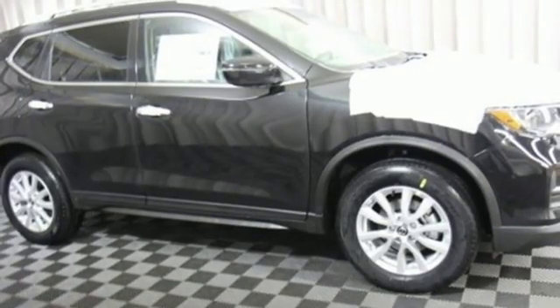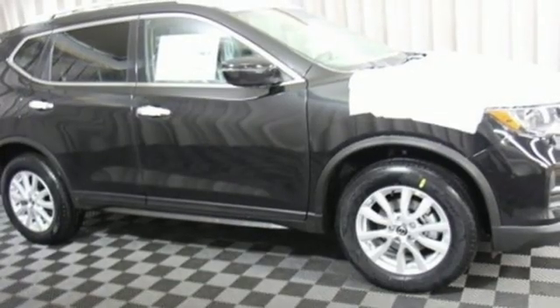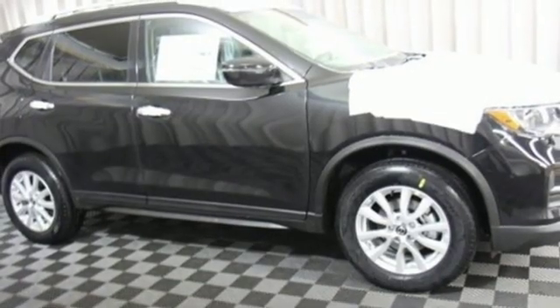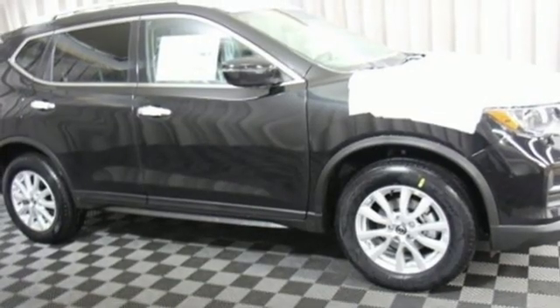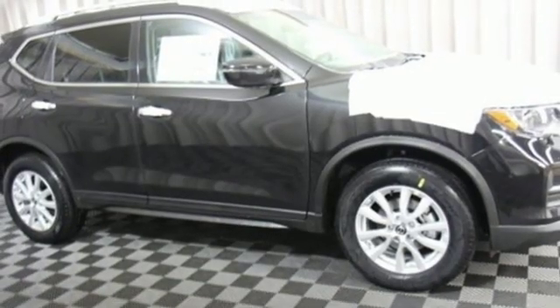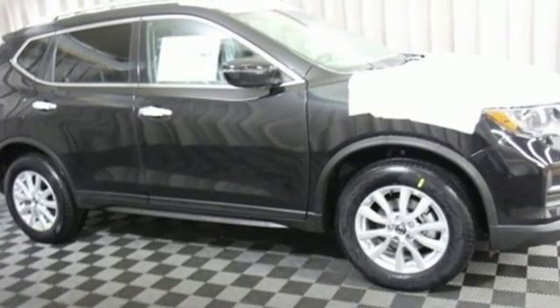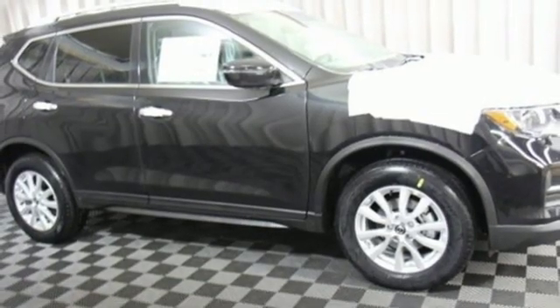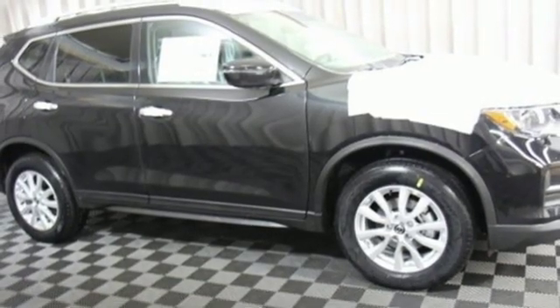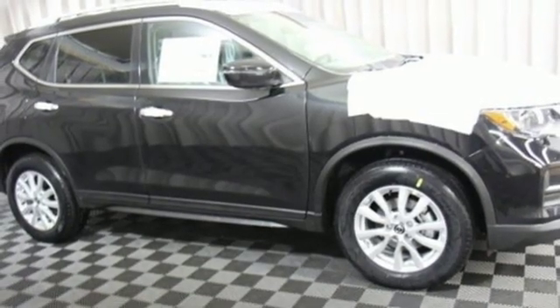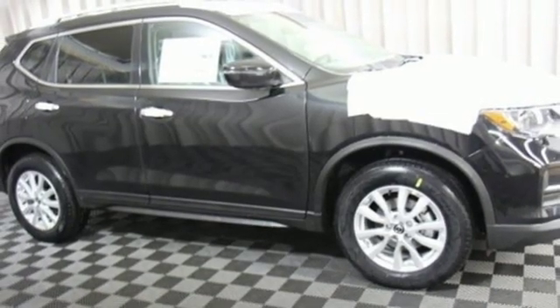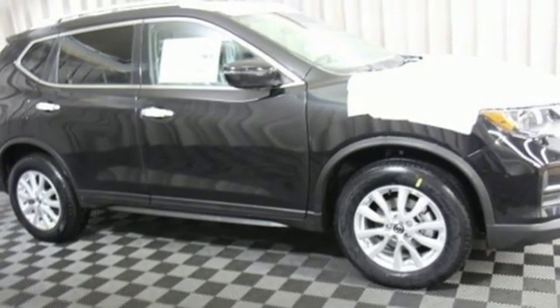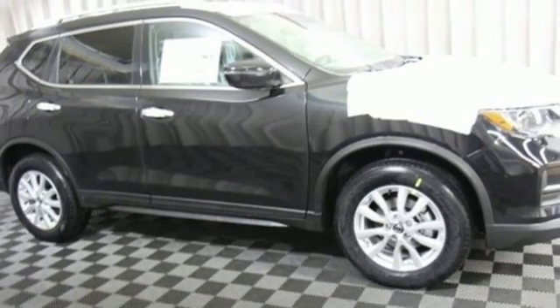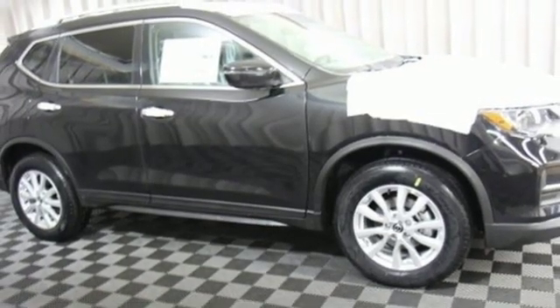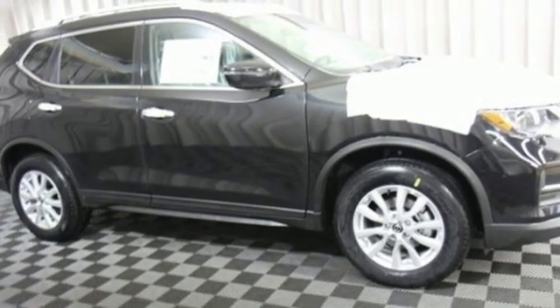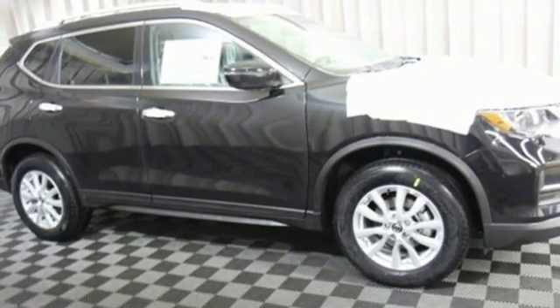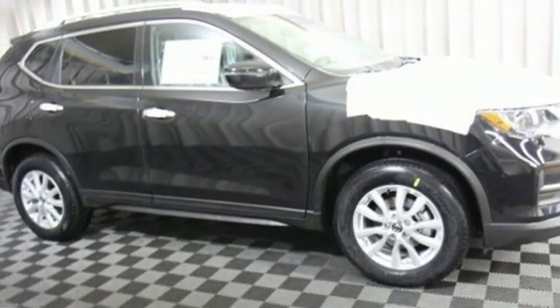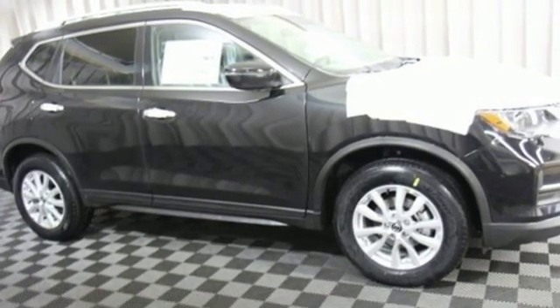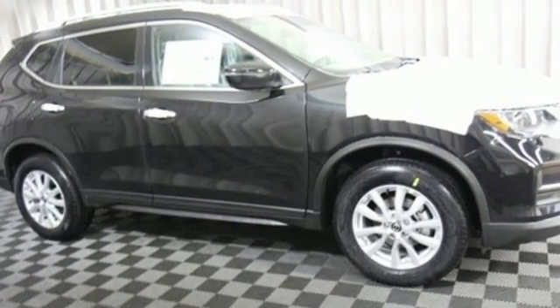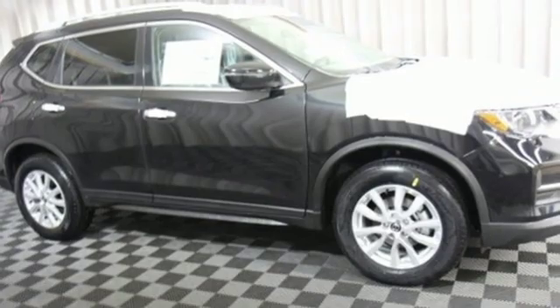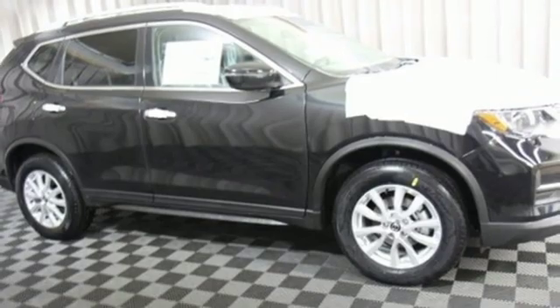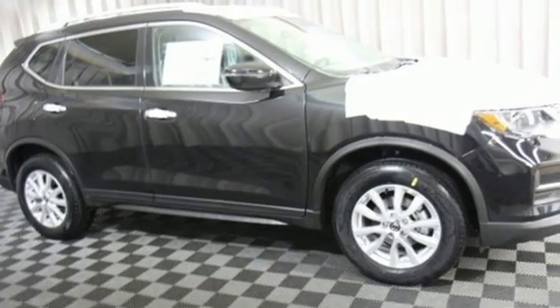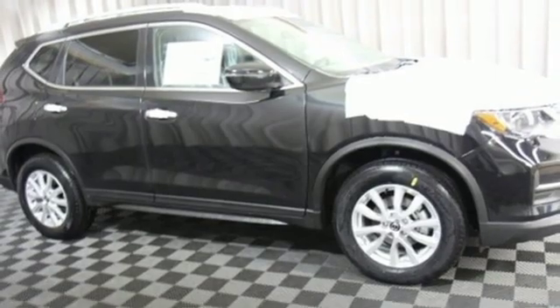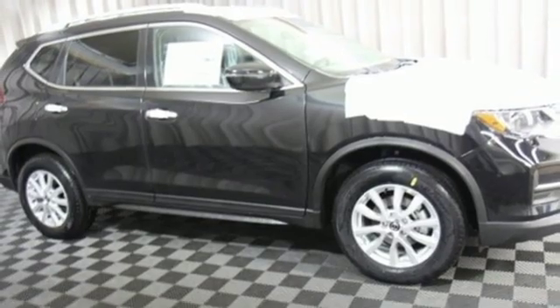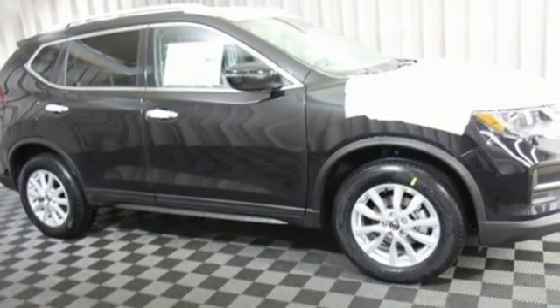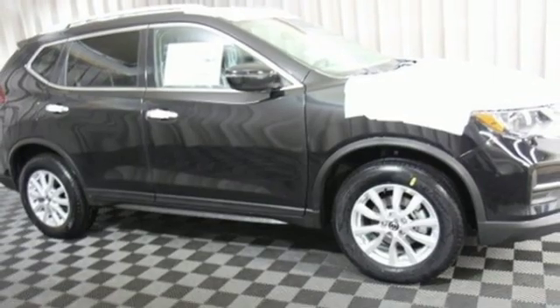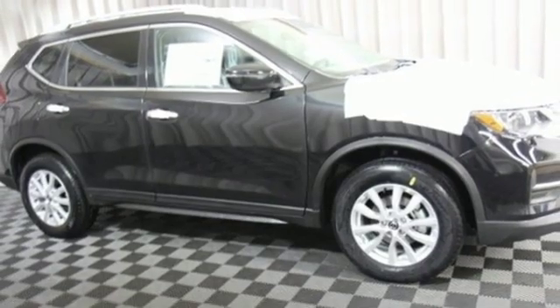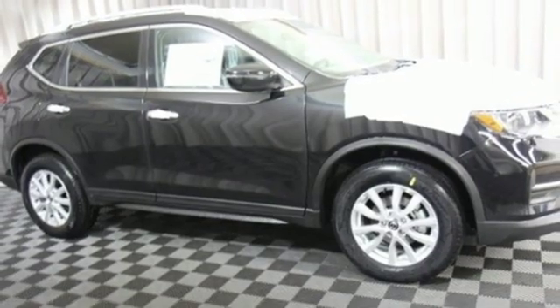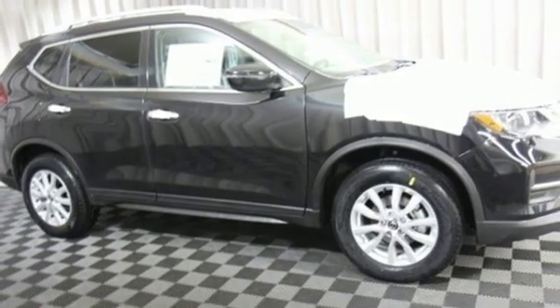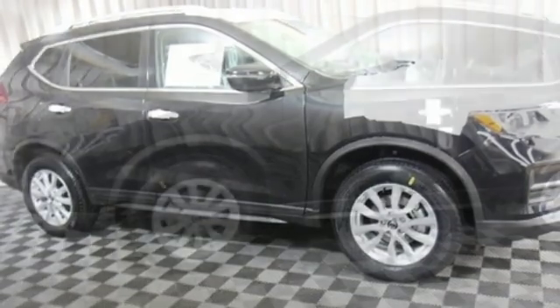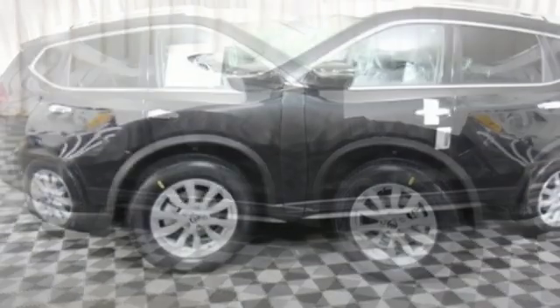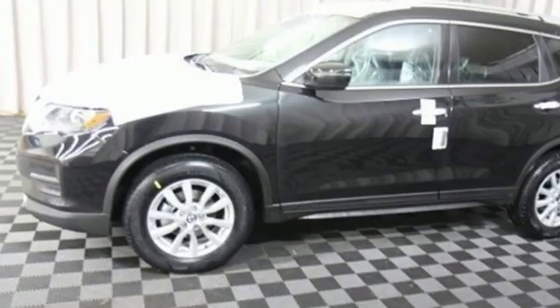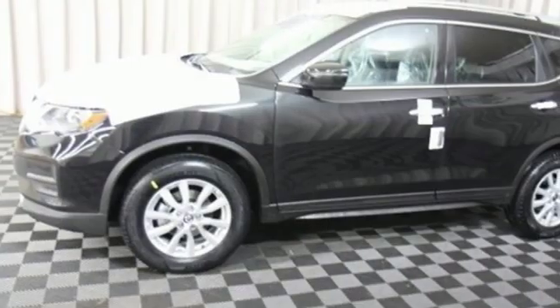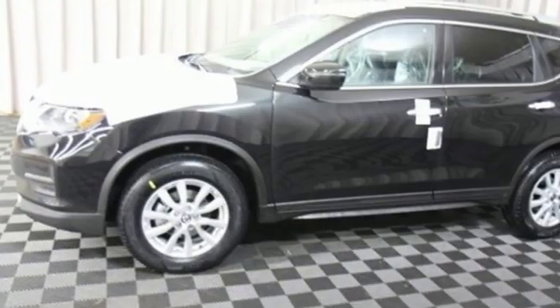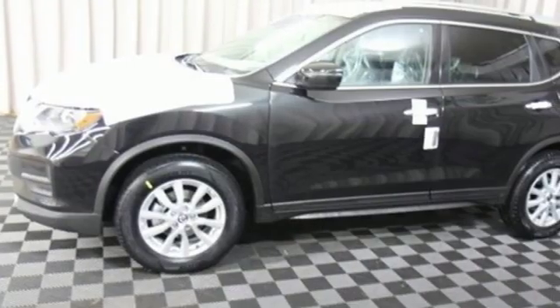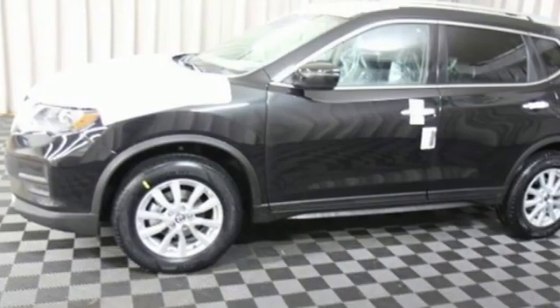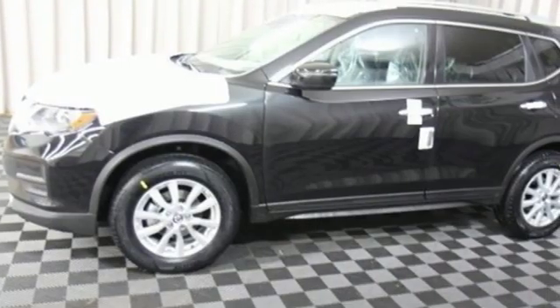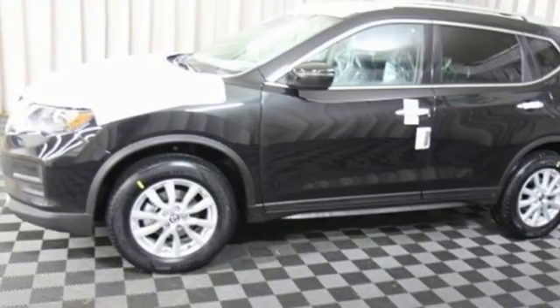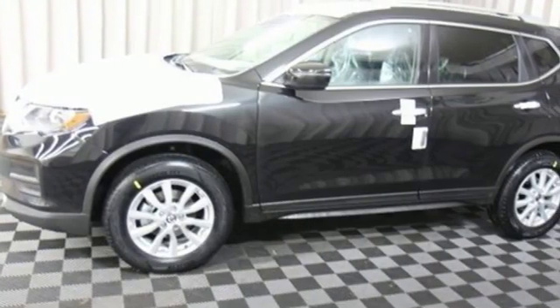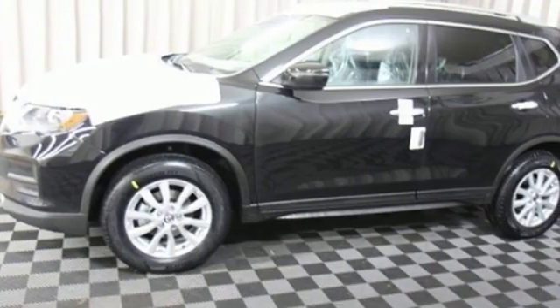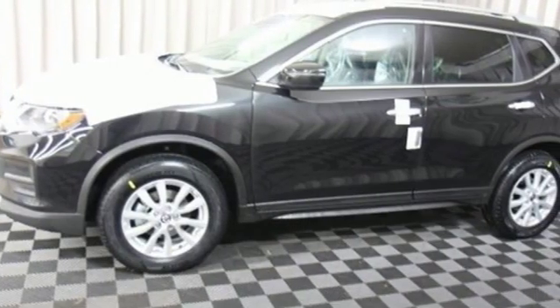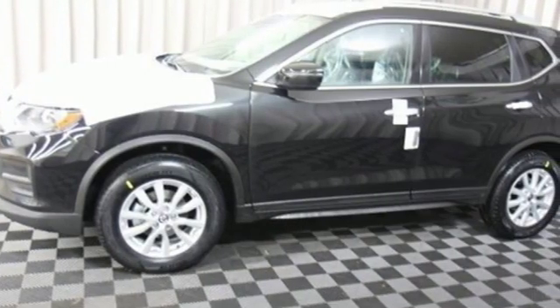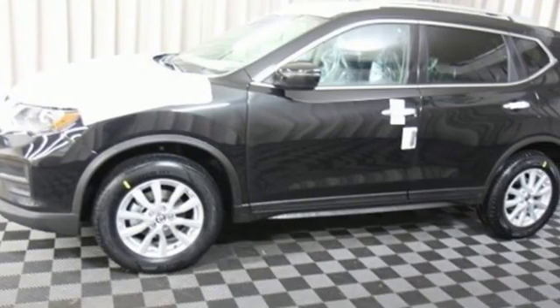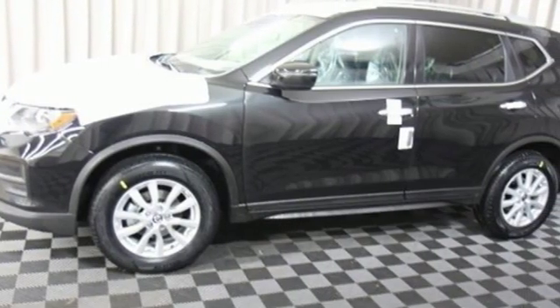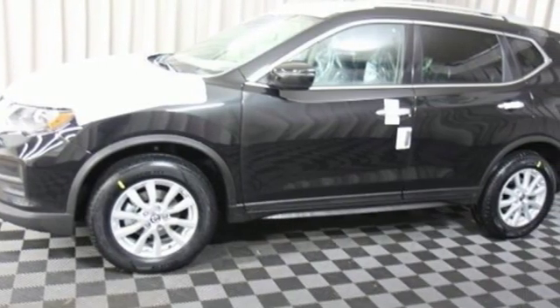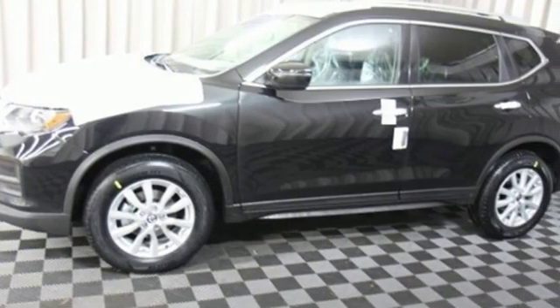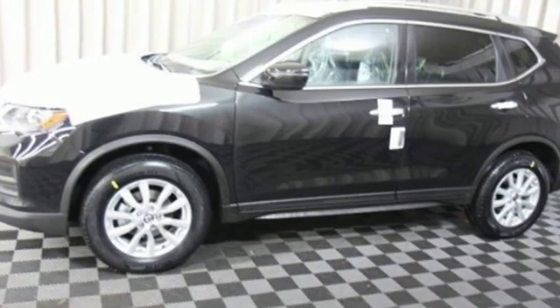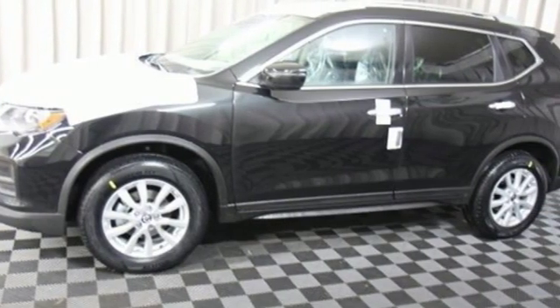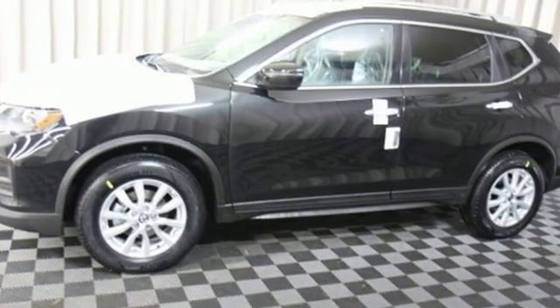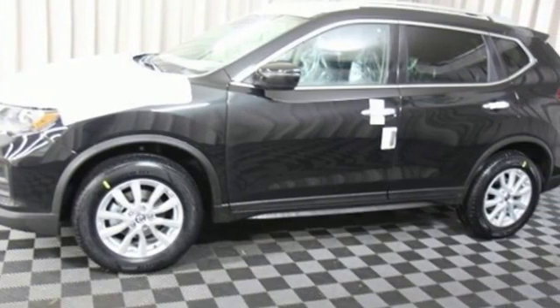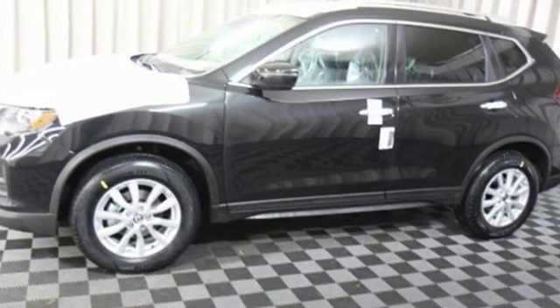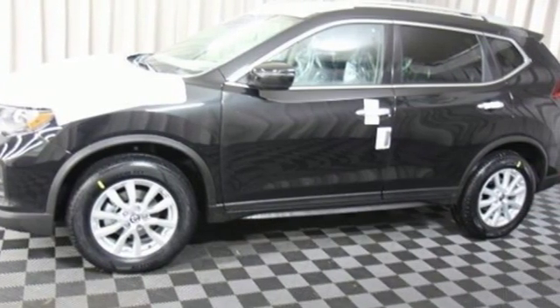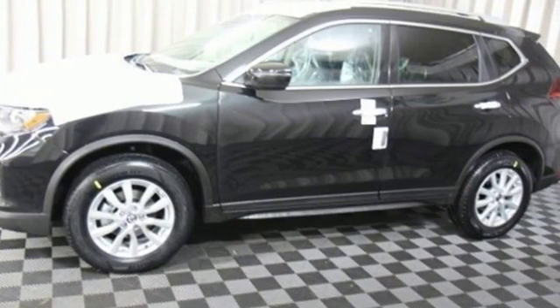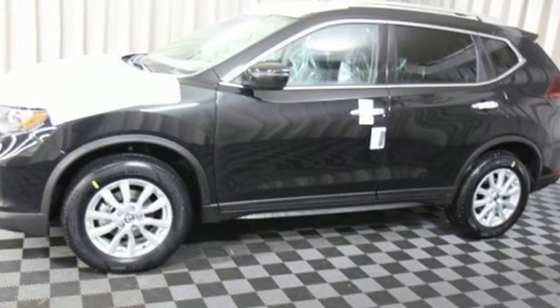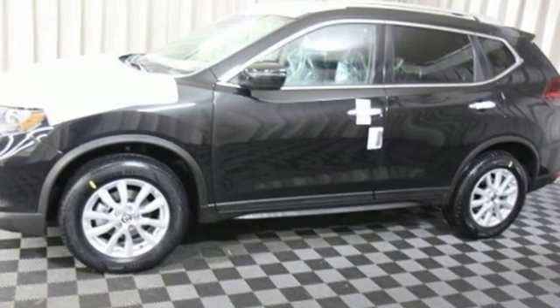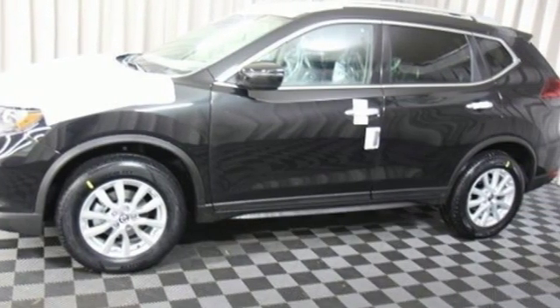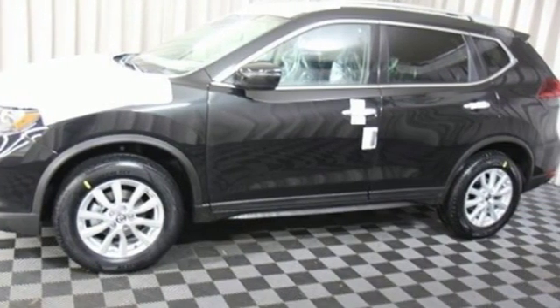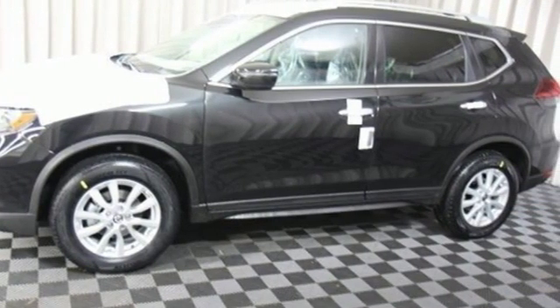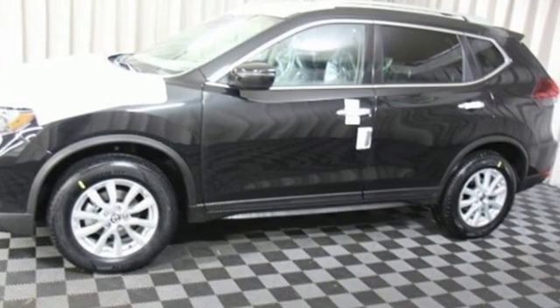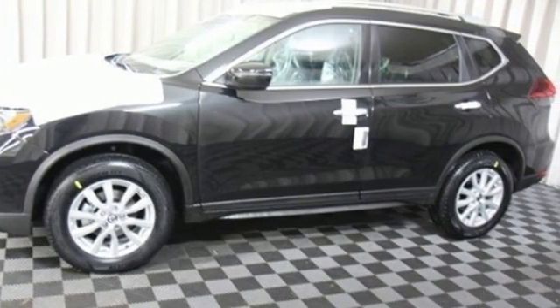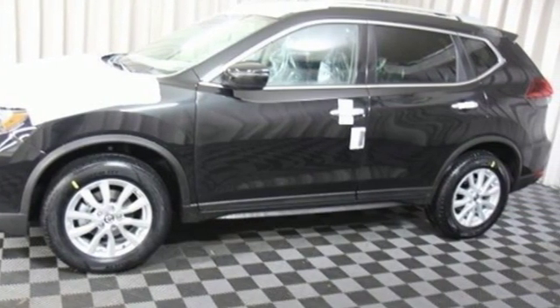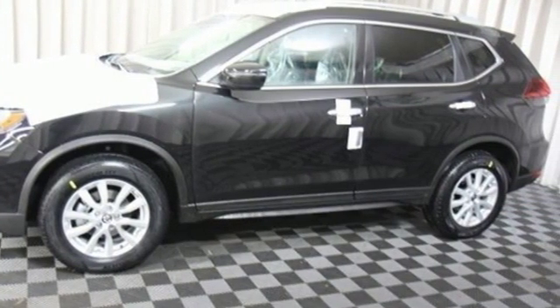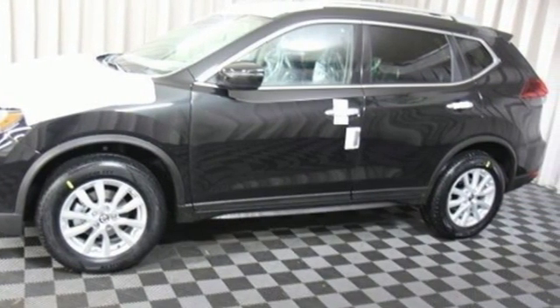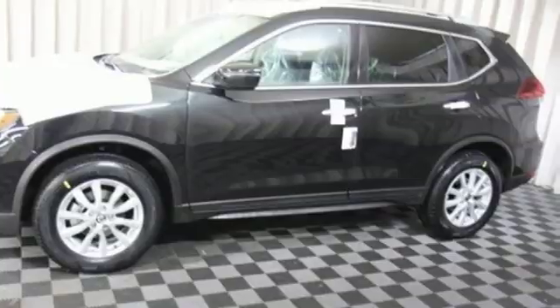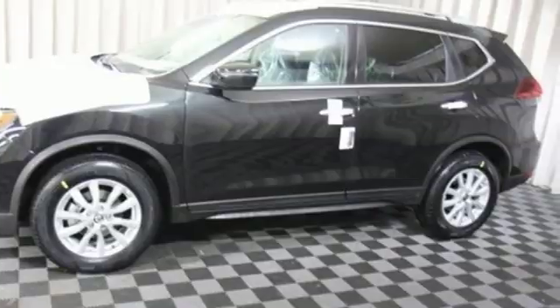Innovation. Excitement. Nissan. If you've been waiting for the perfect time for a test drive, the time is now. Experience it today.